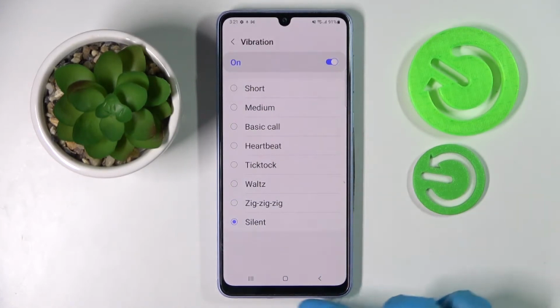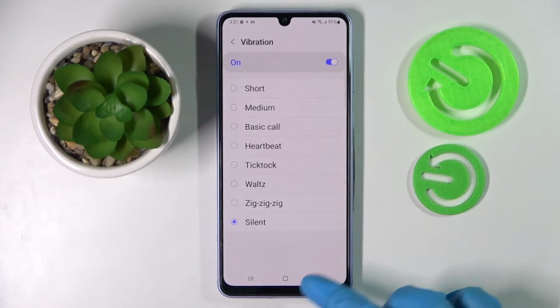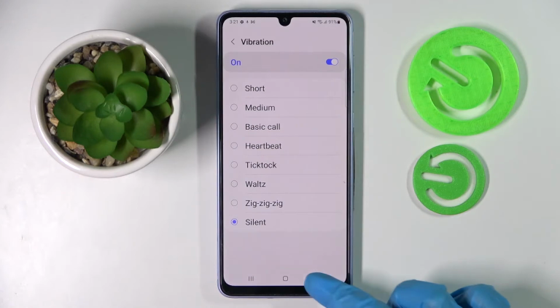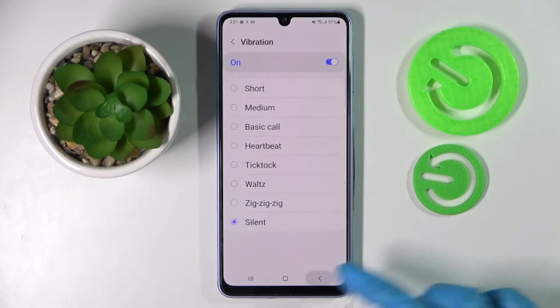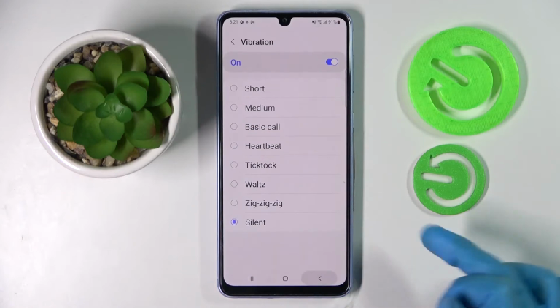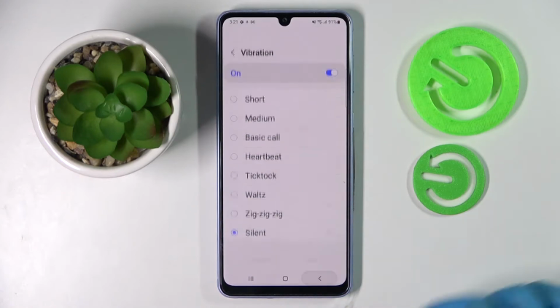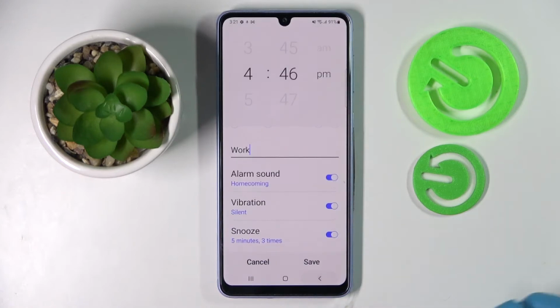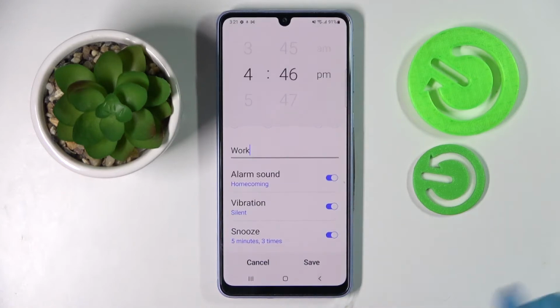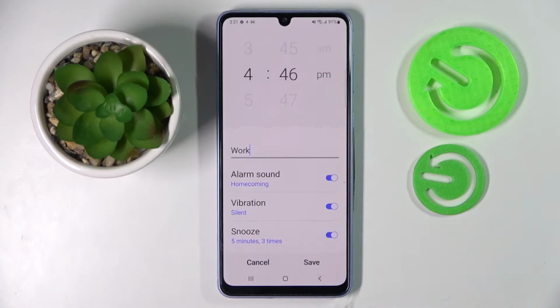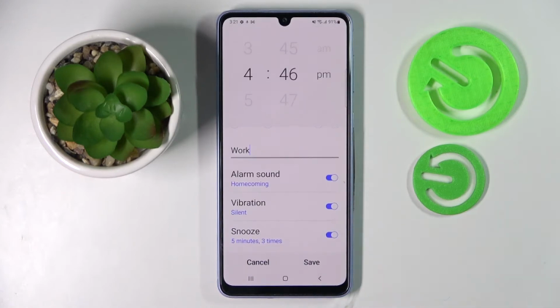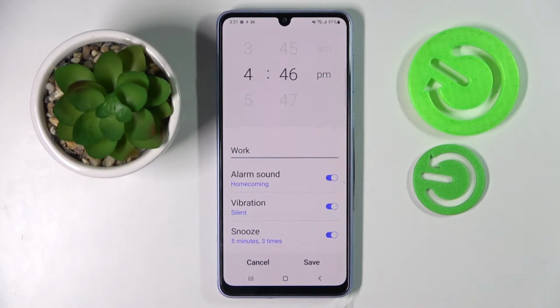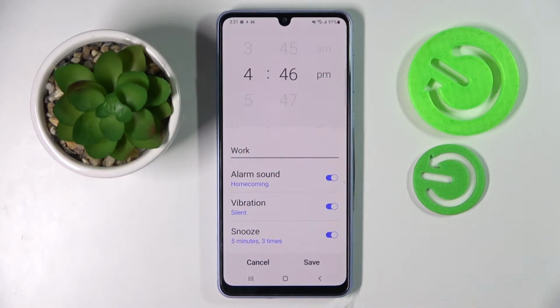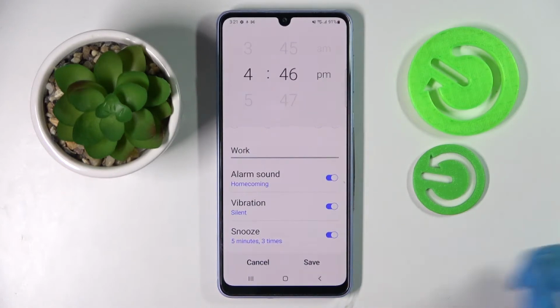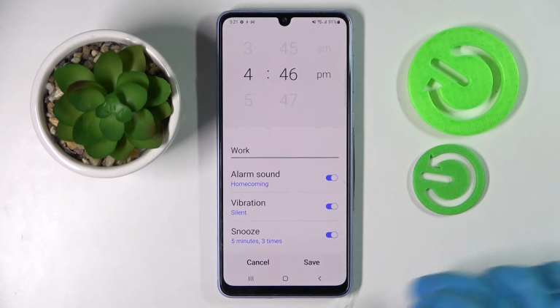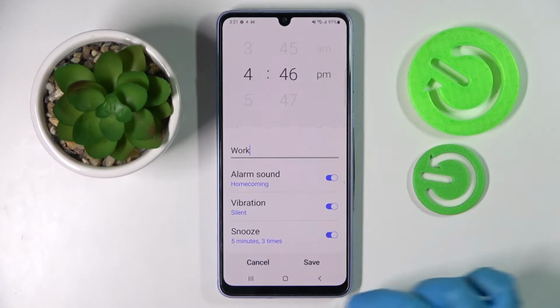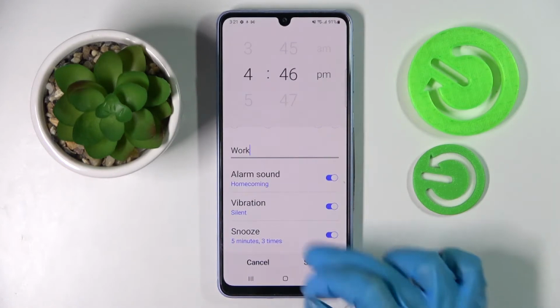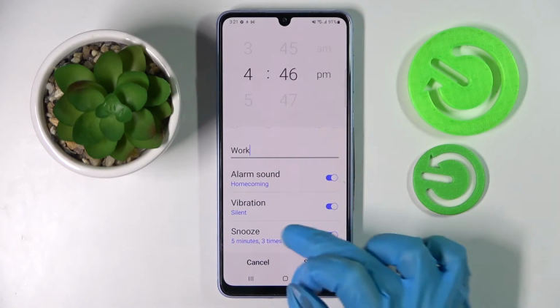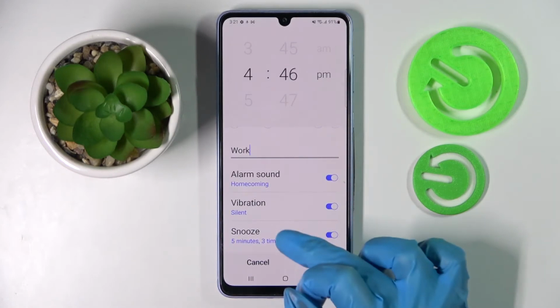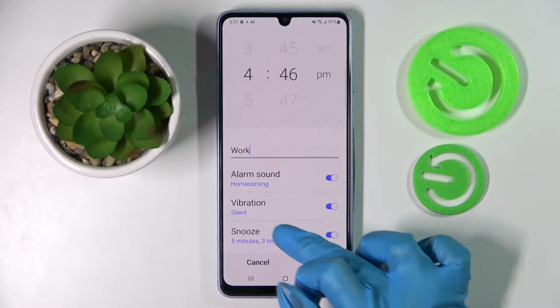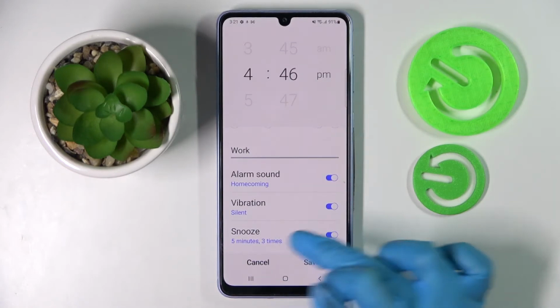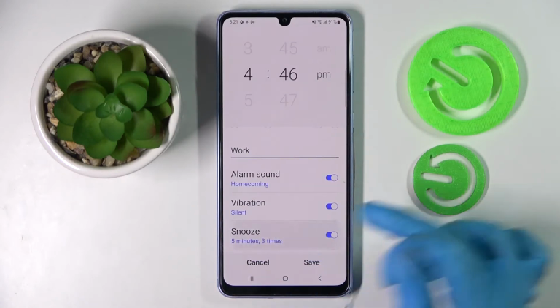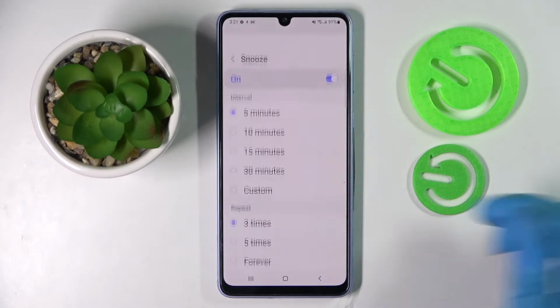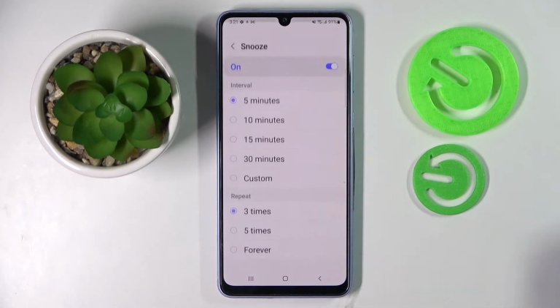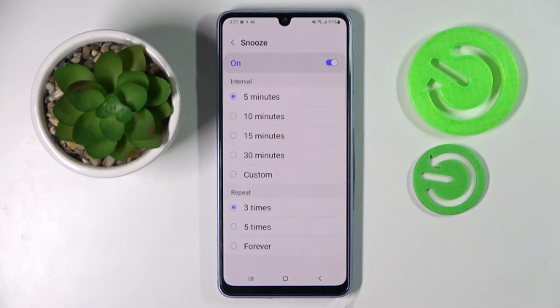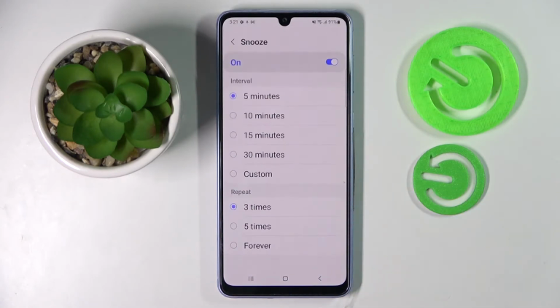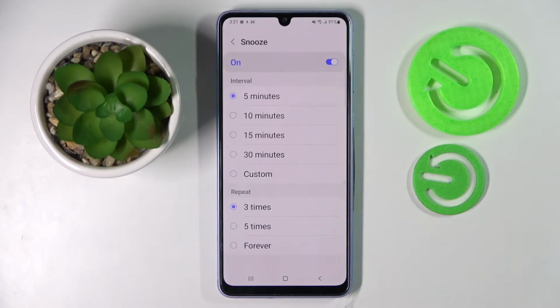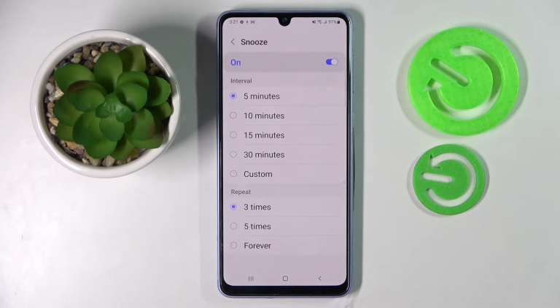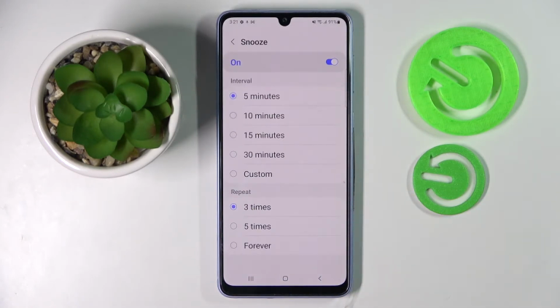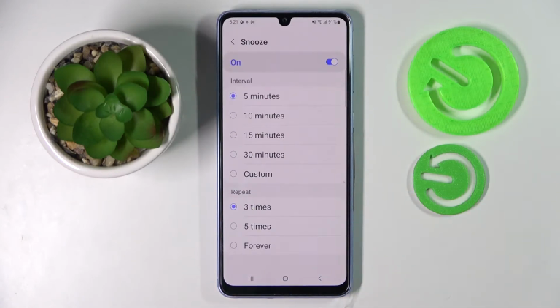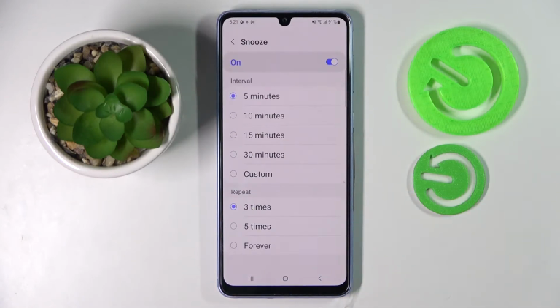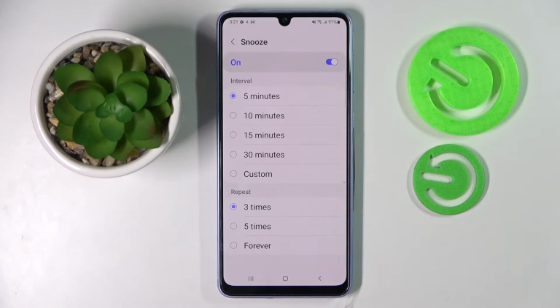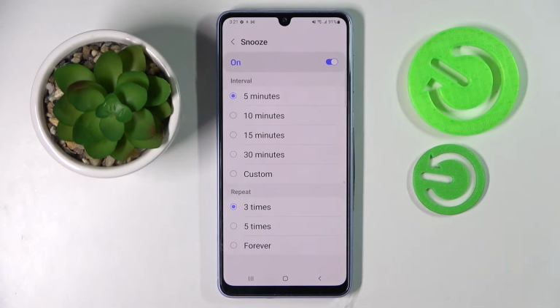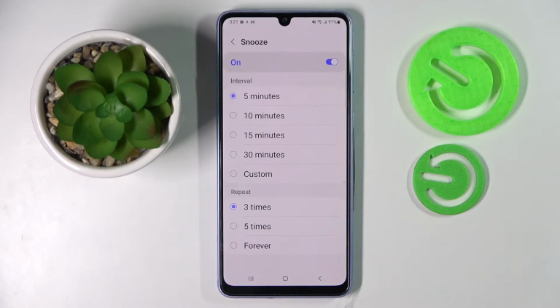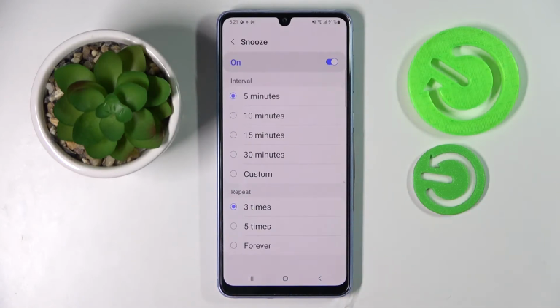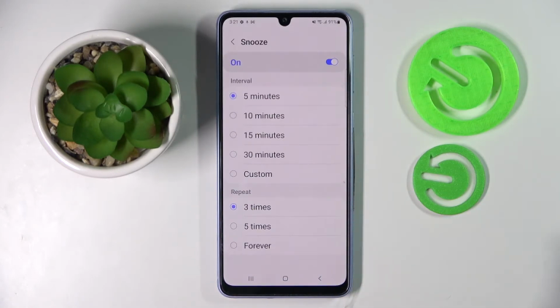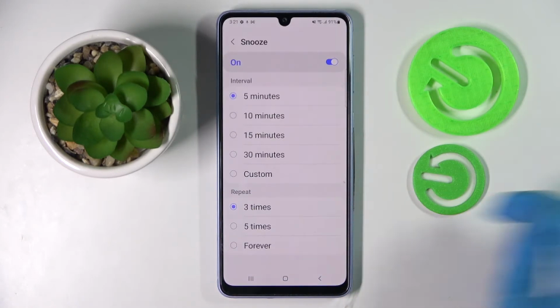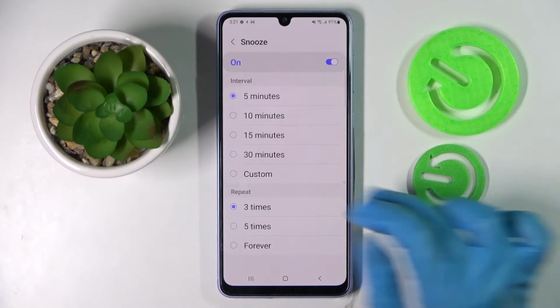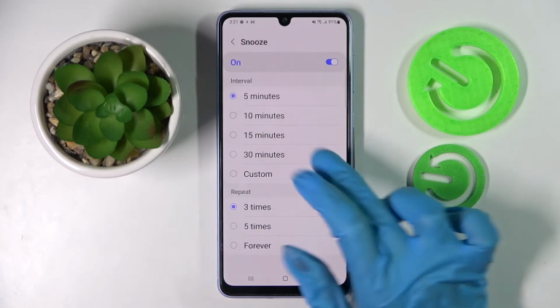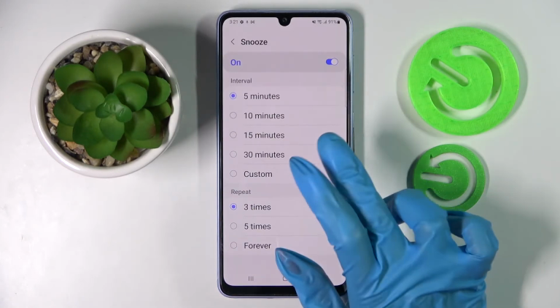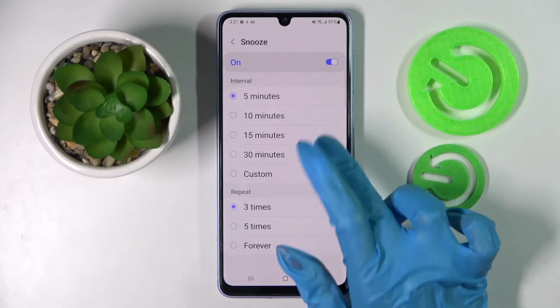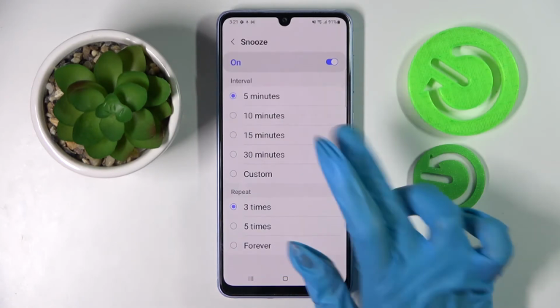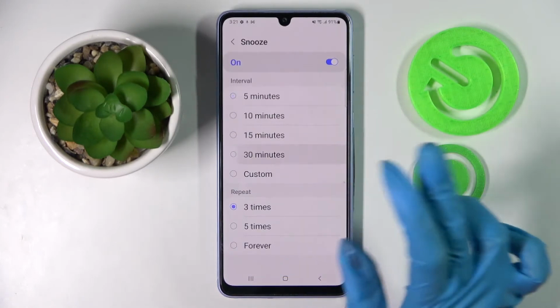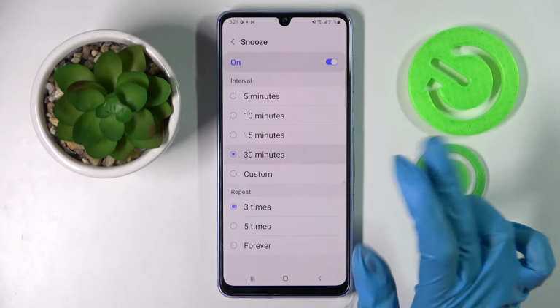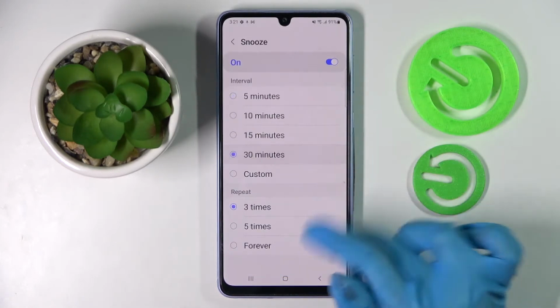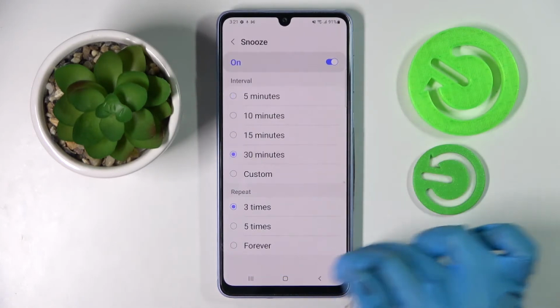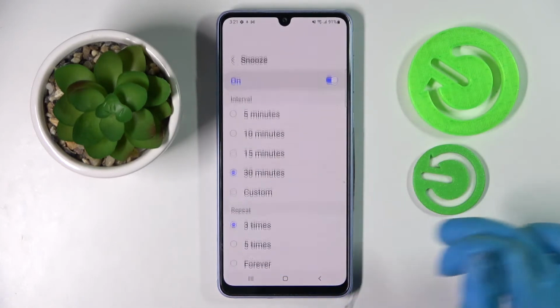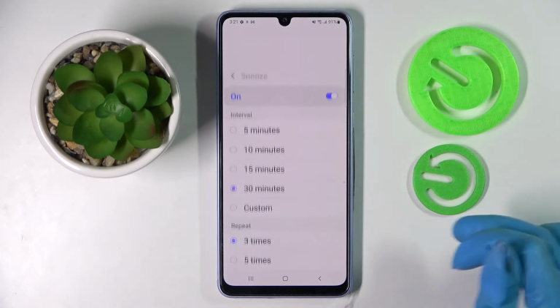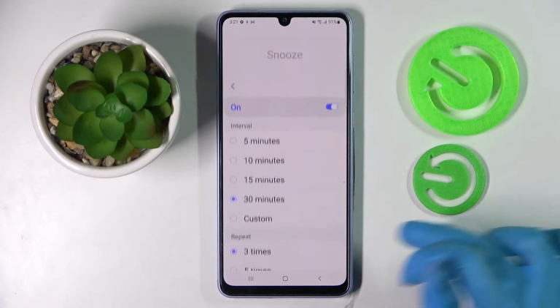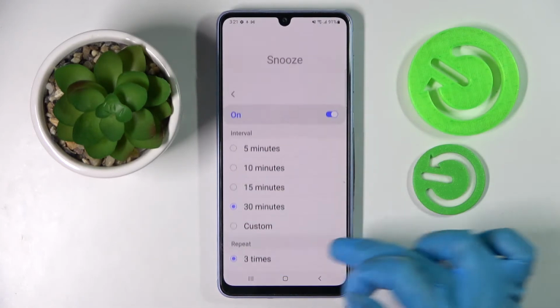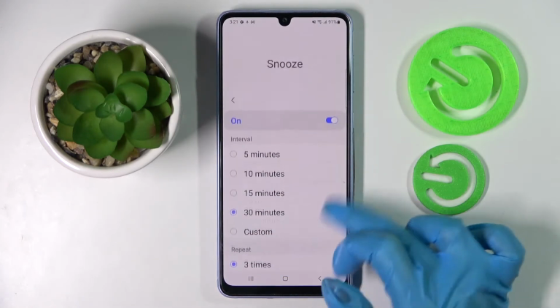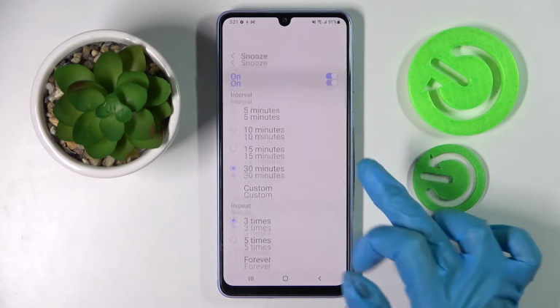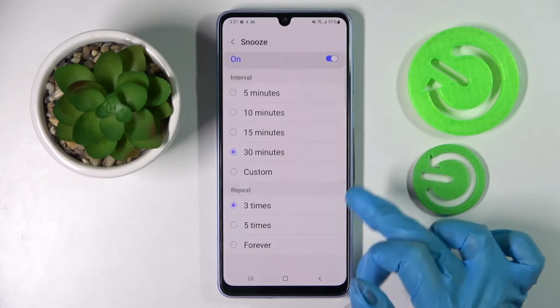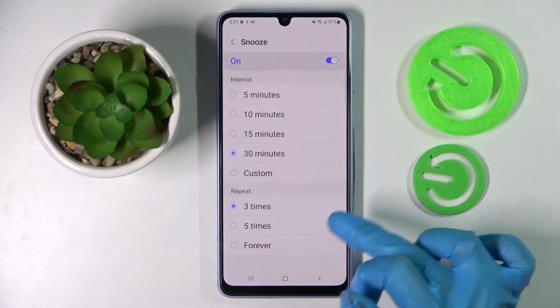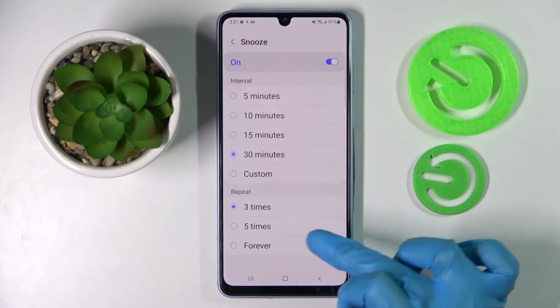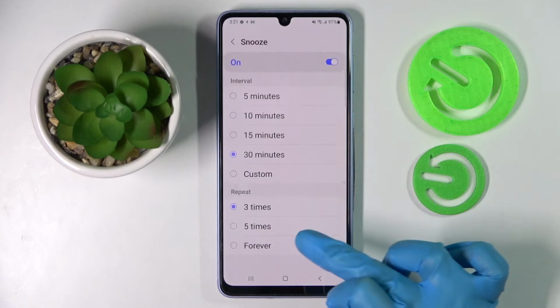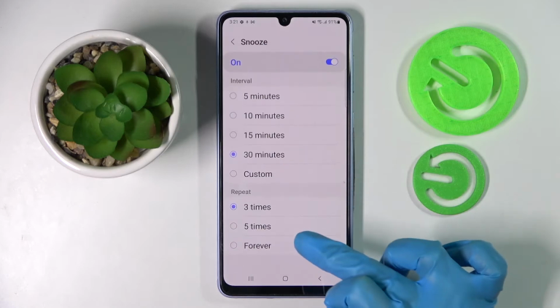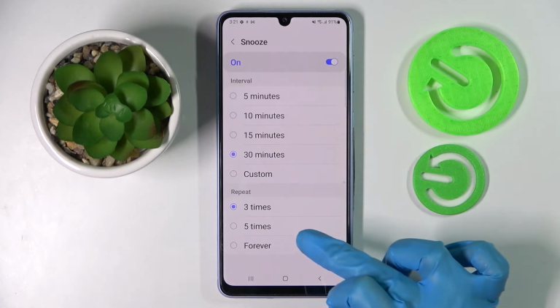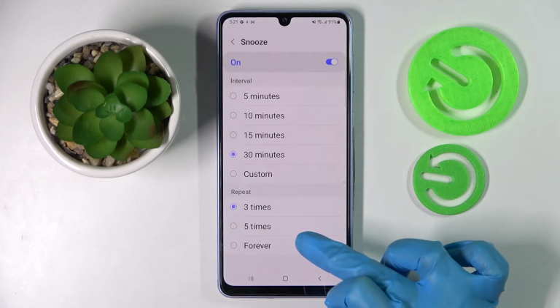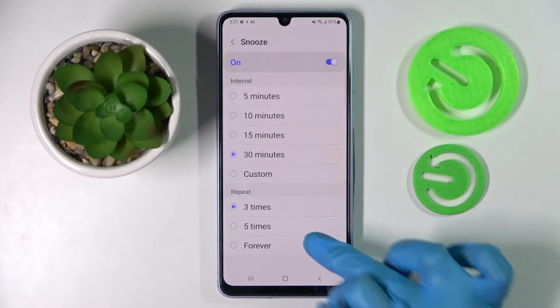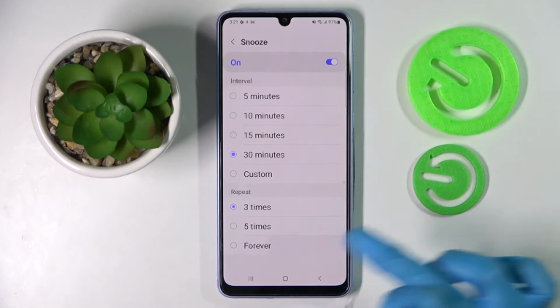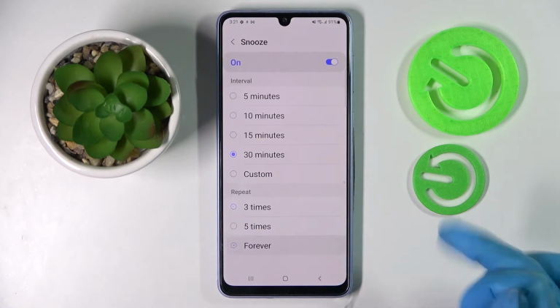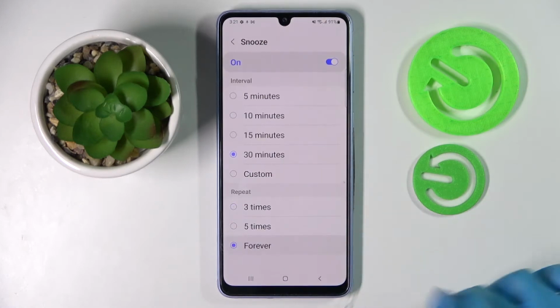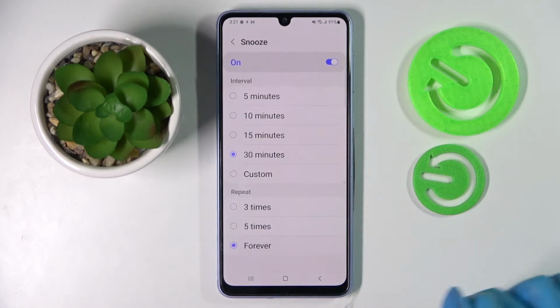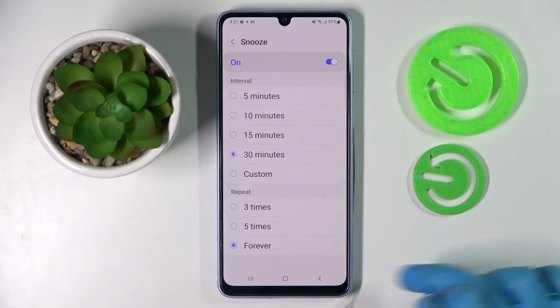Now go back and click on Snooze. Over here you can pick how many minutes it will take and how many times it will repeat.